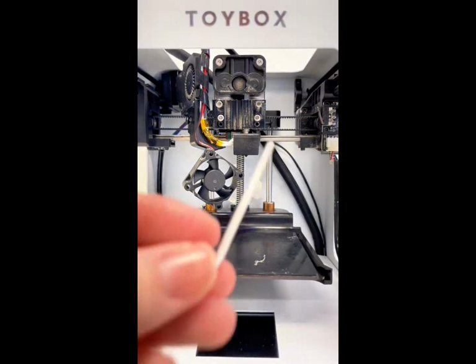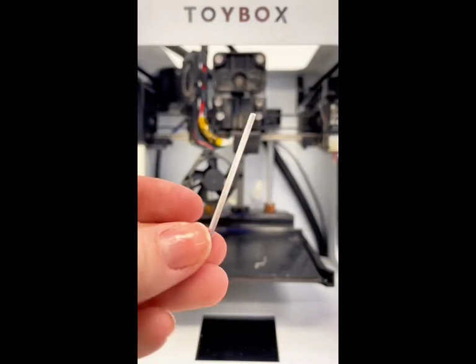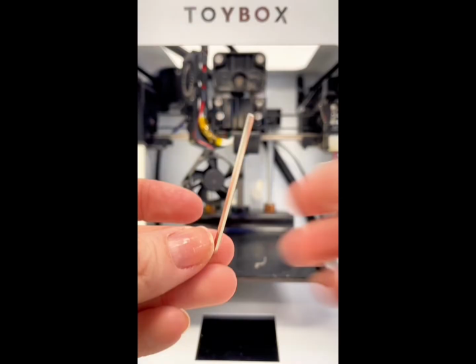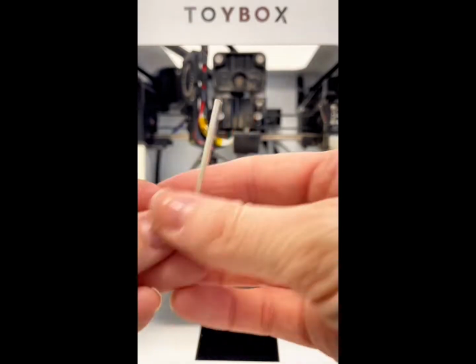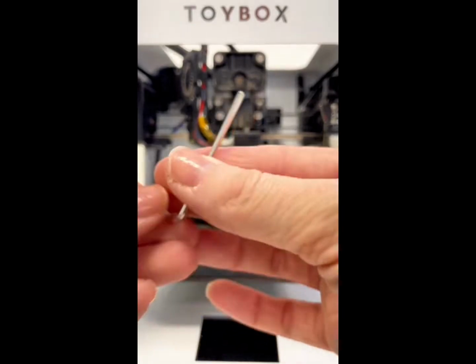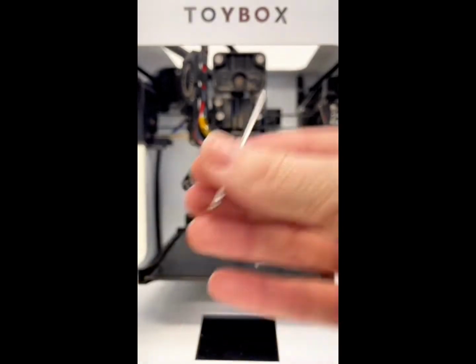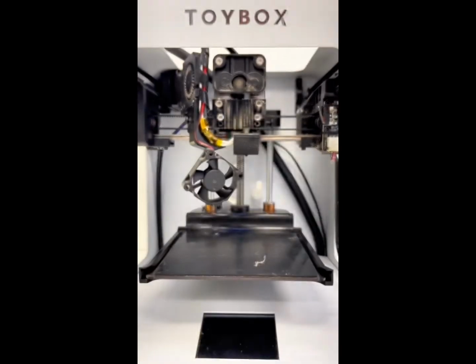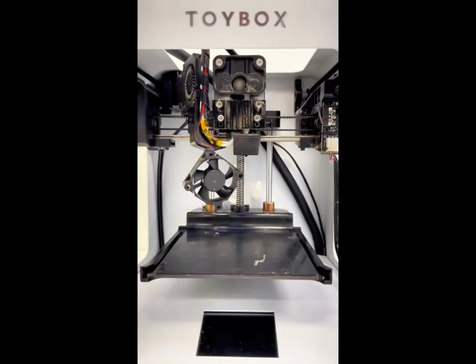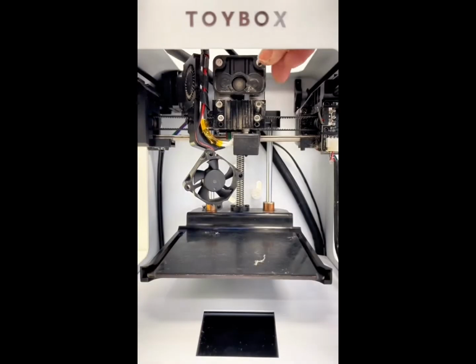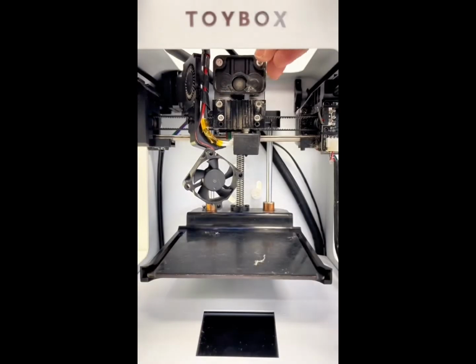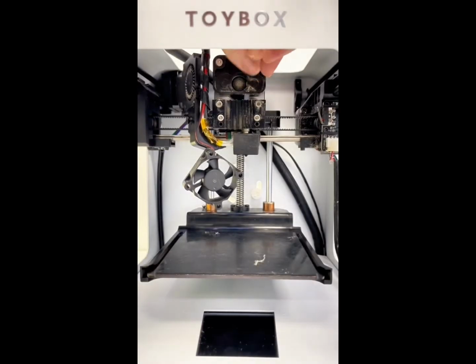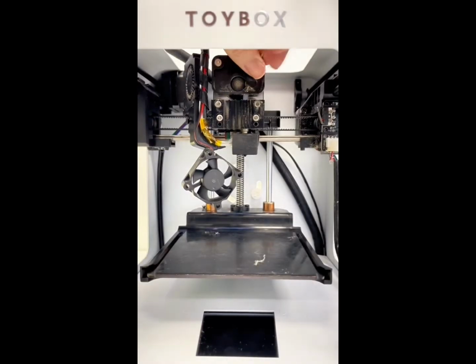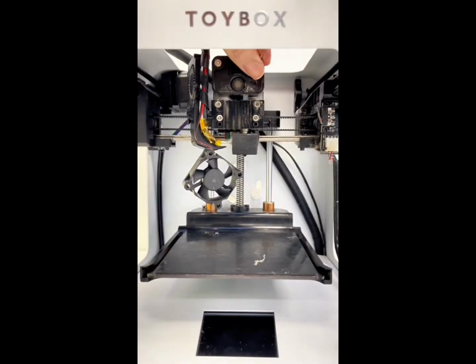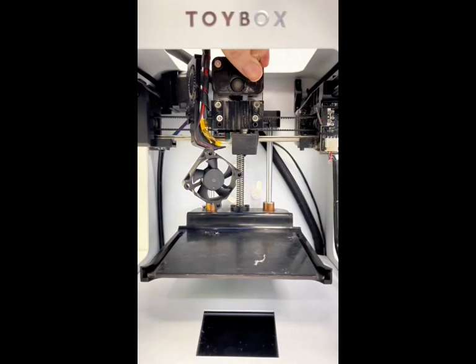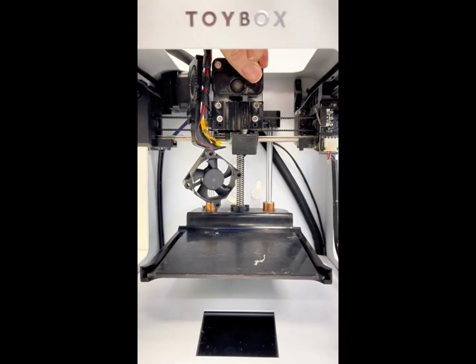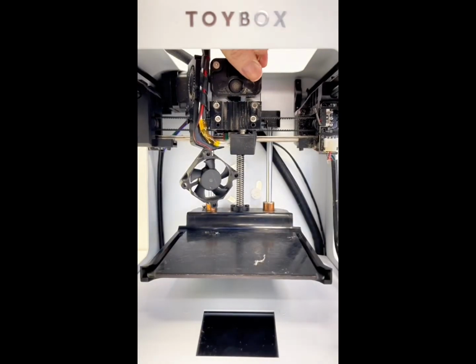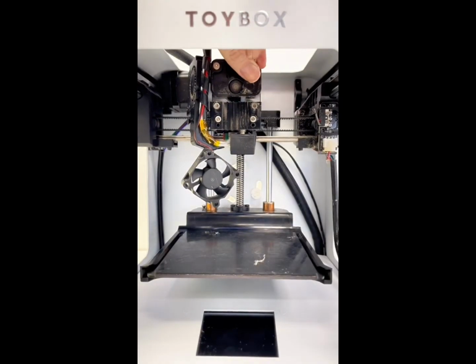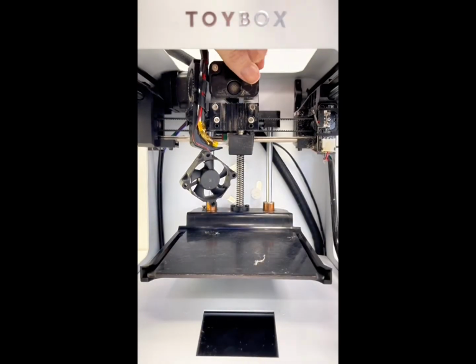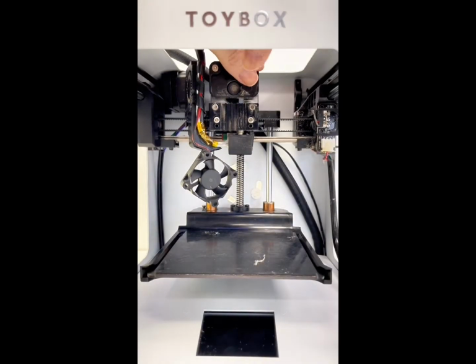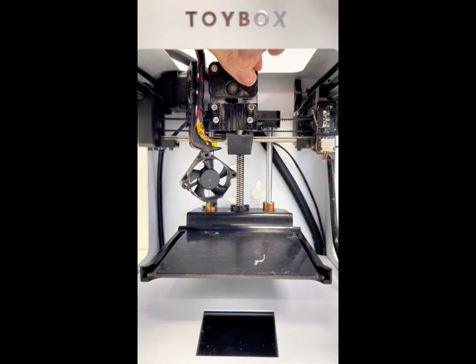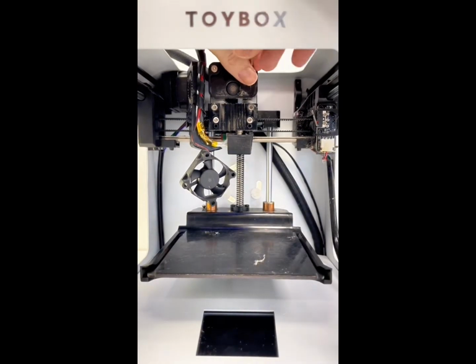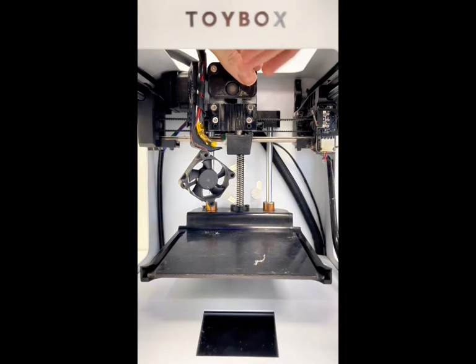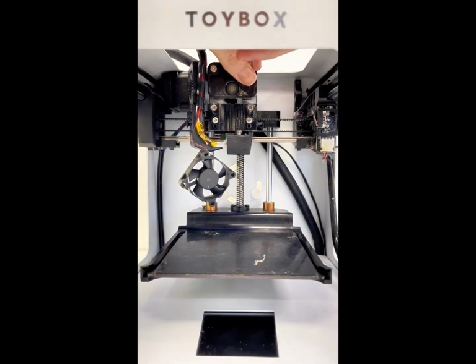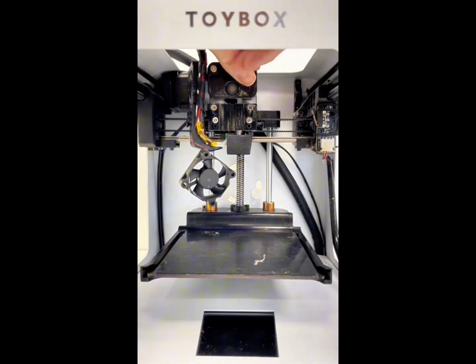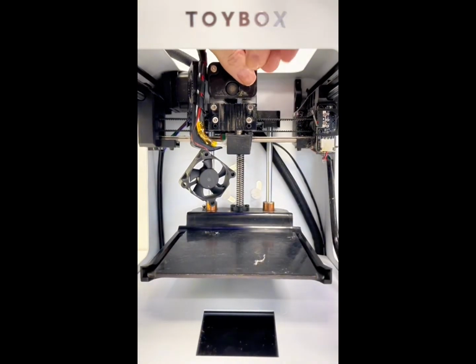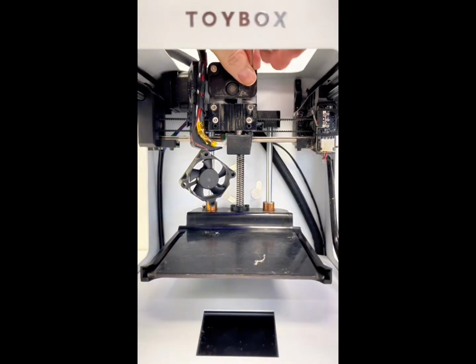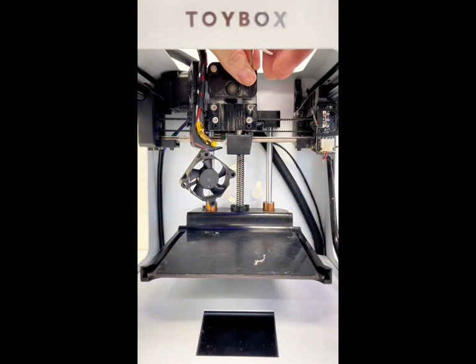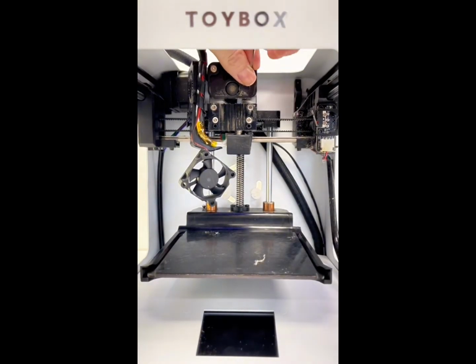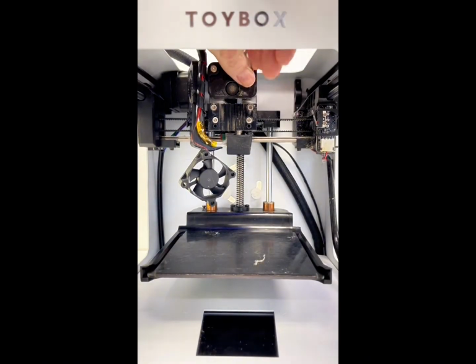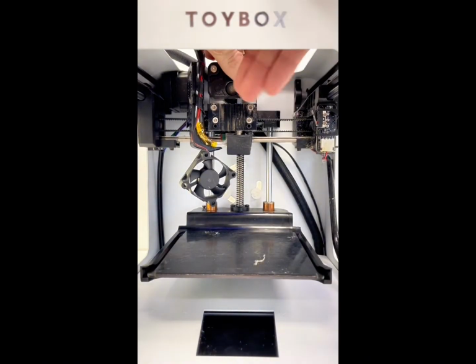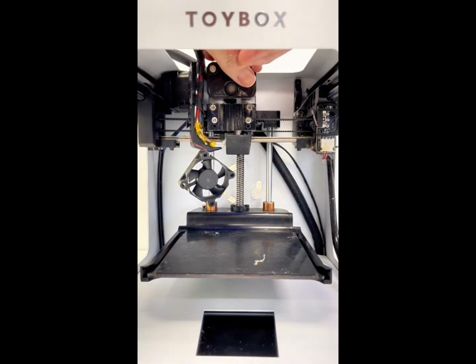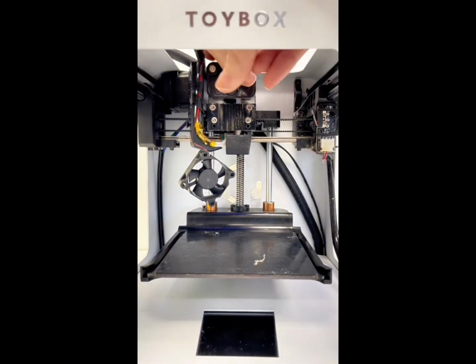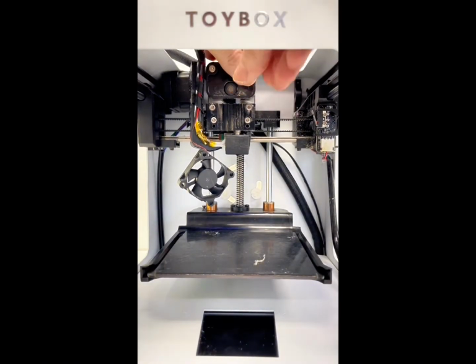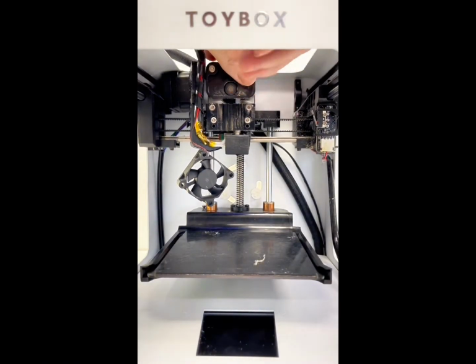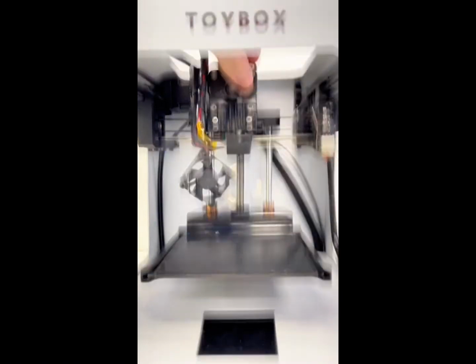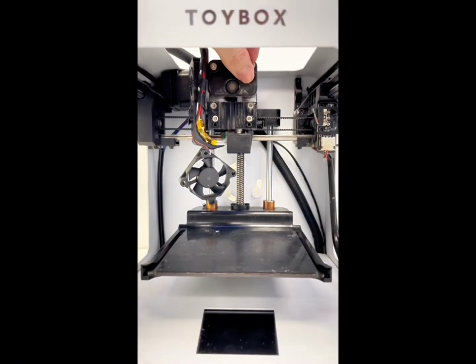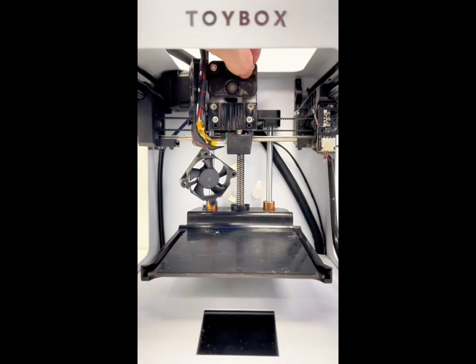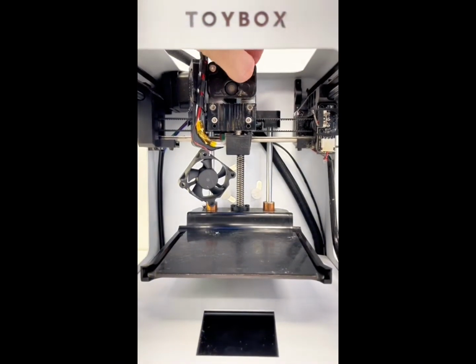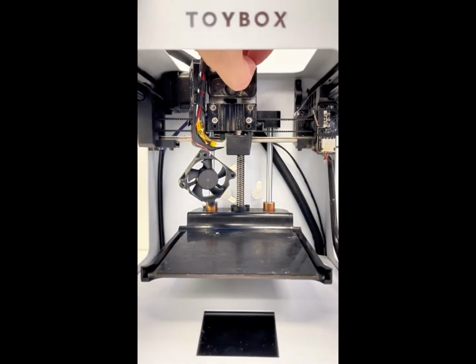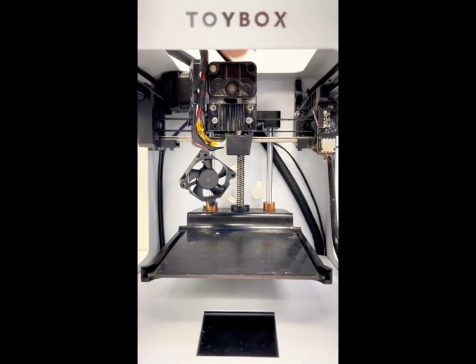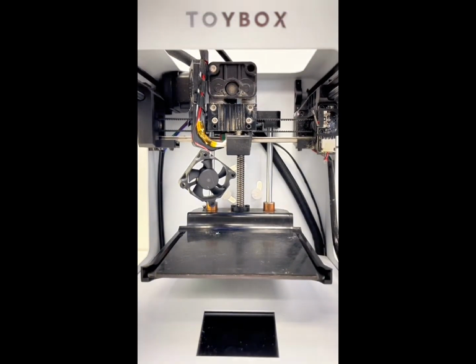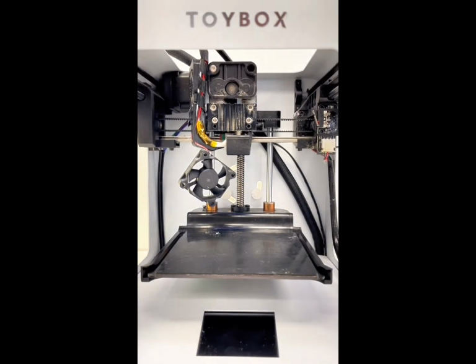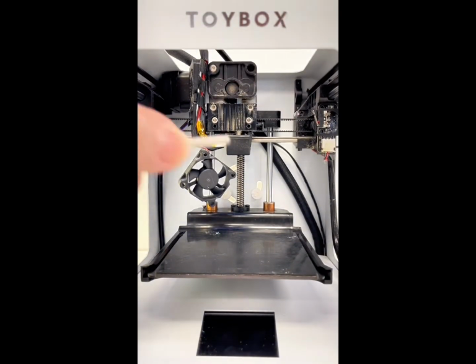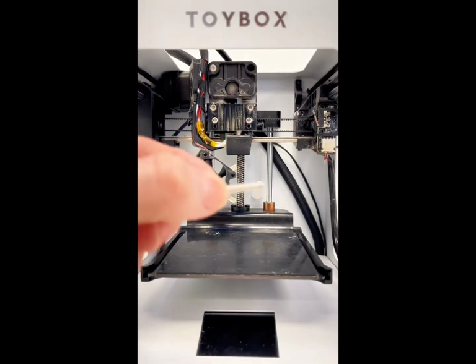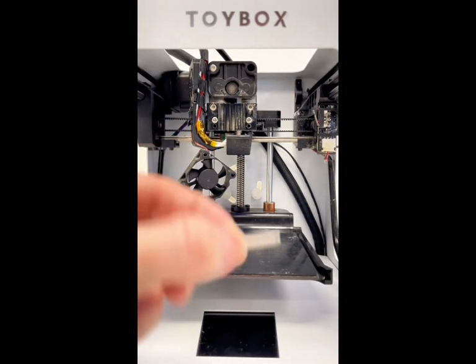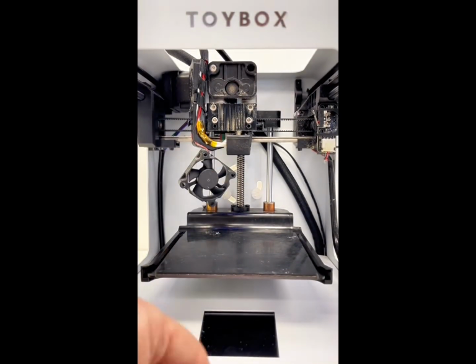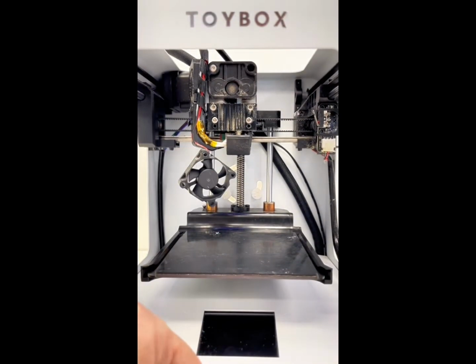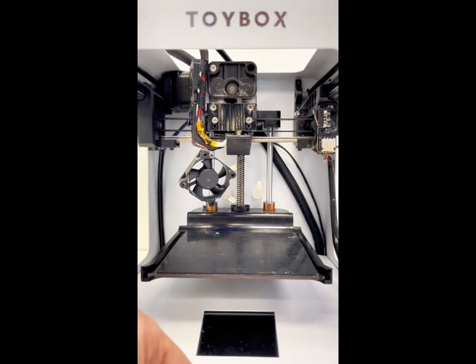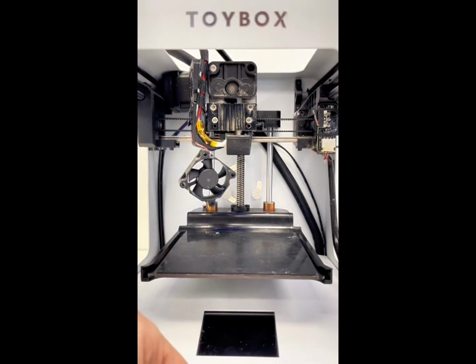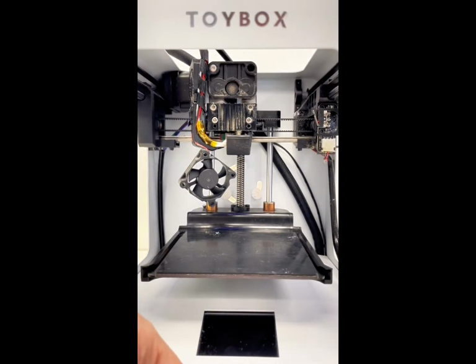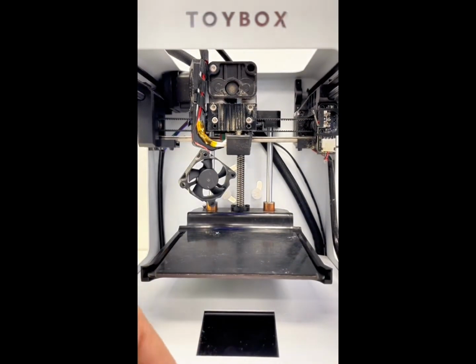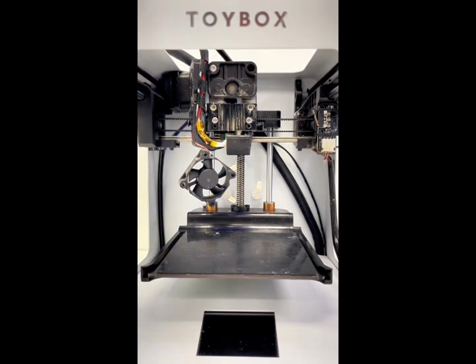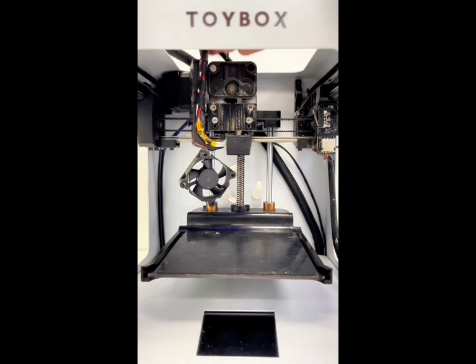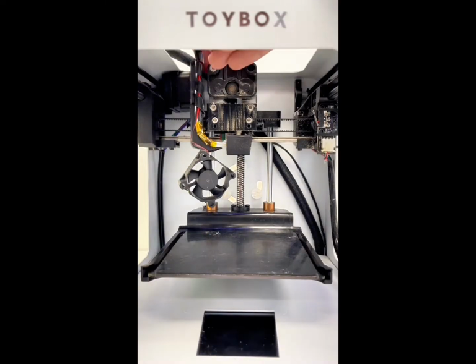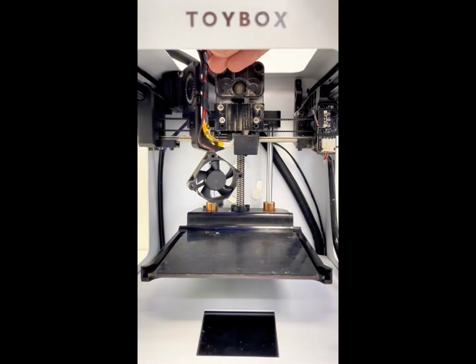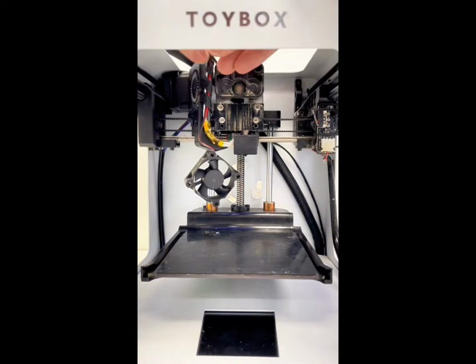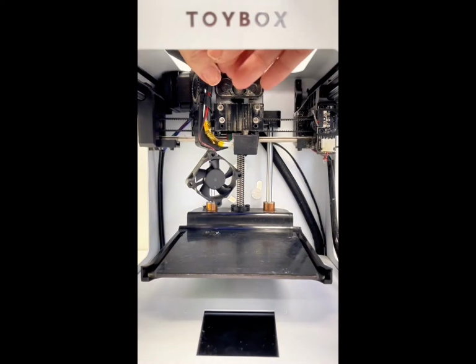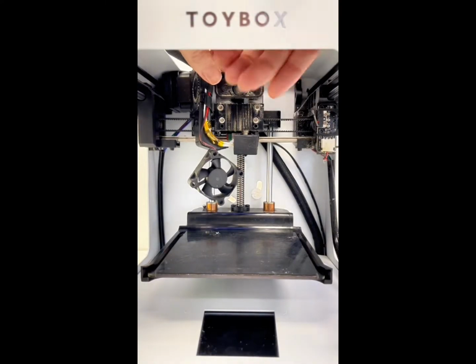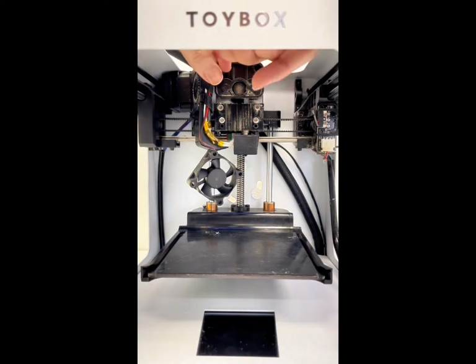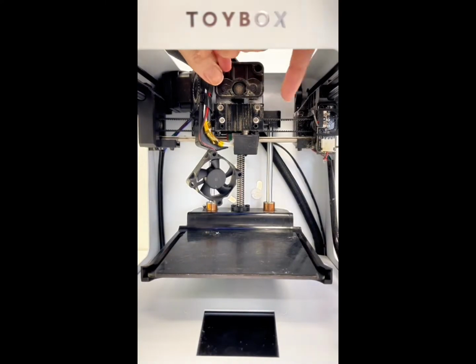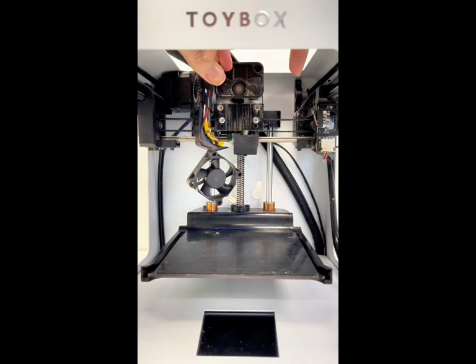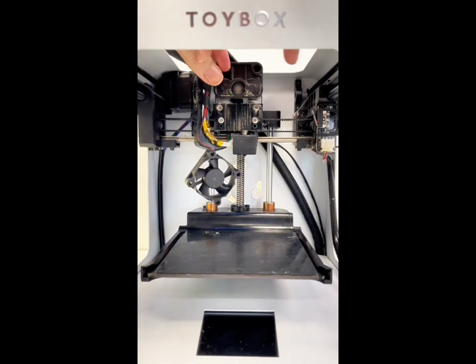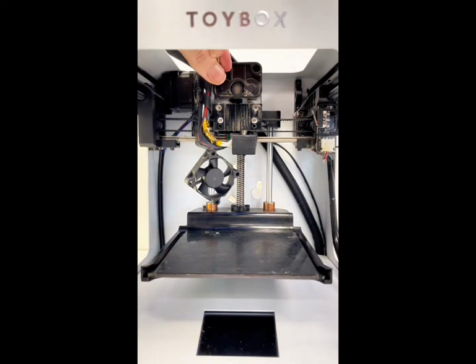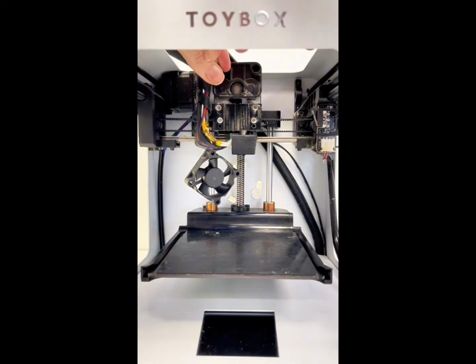Medium Allen key — let's take this top box off. Right screw, and left screw.